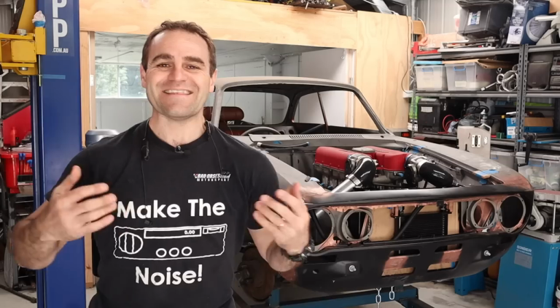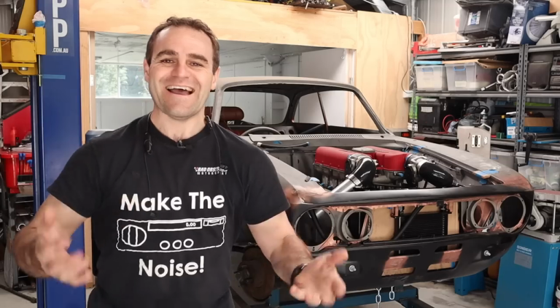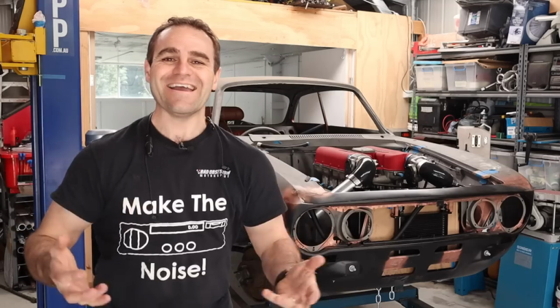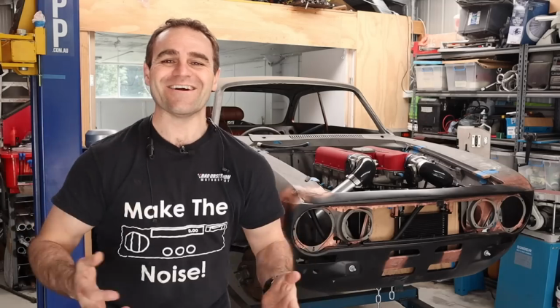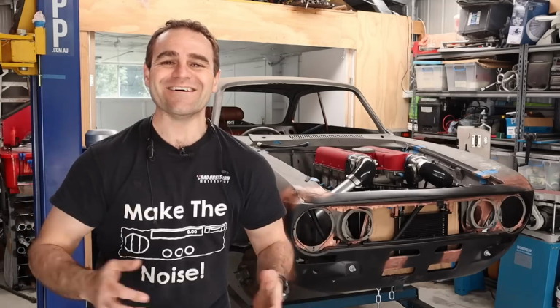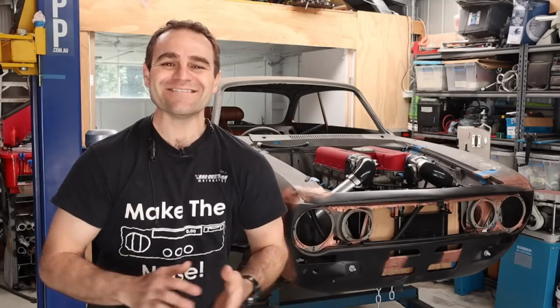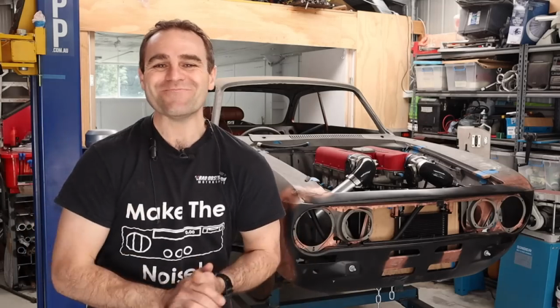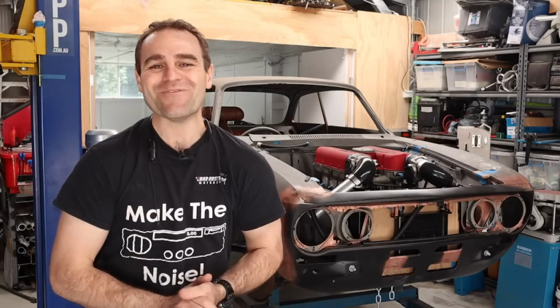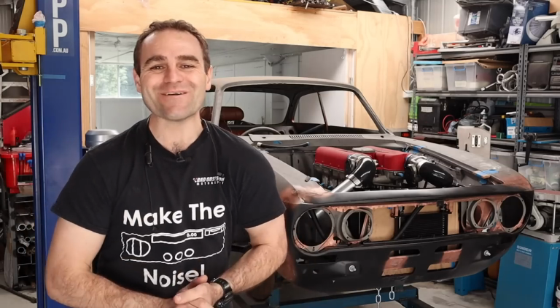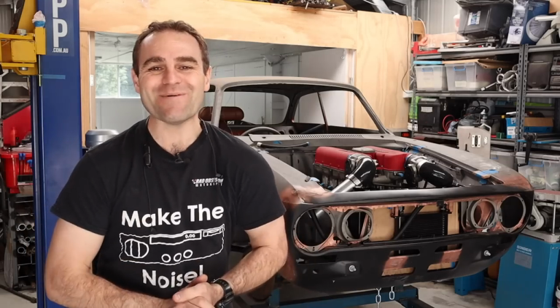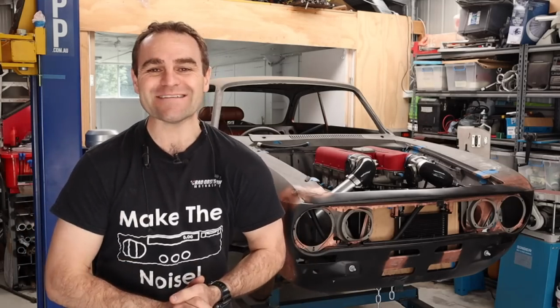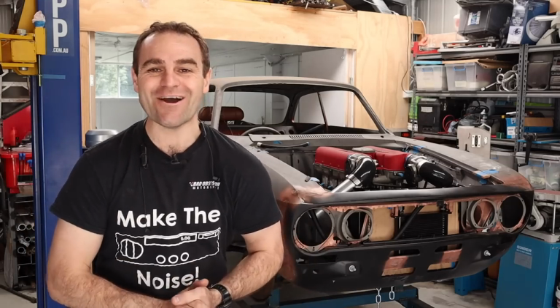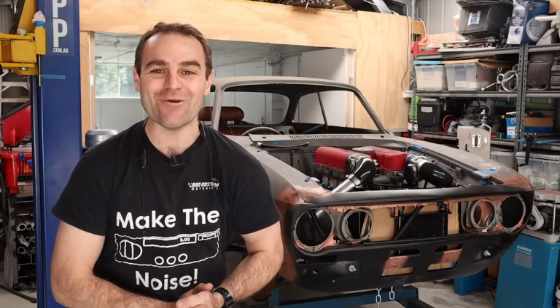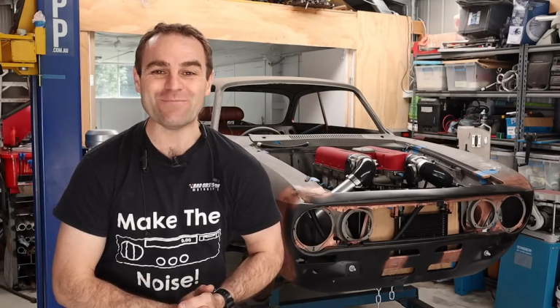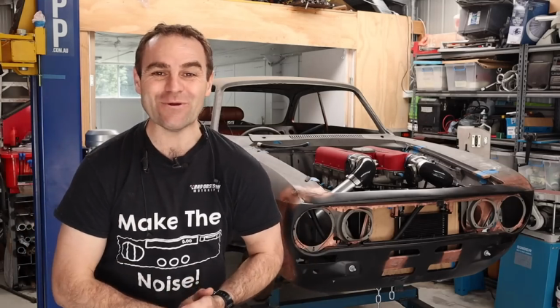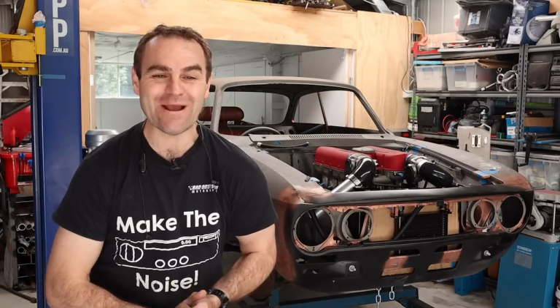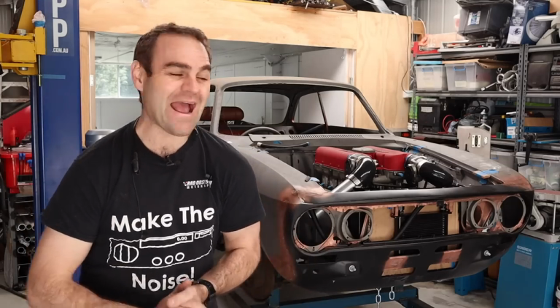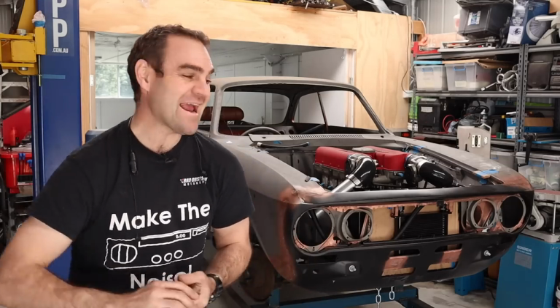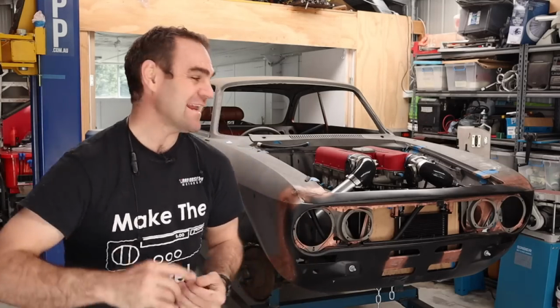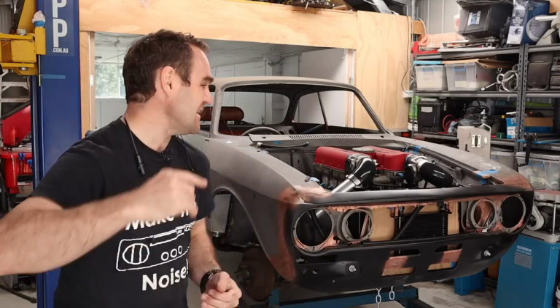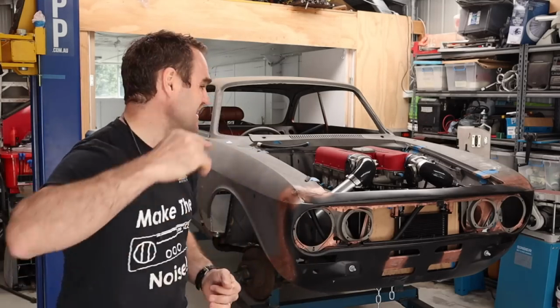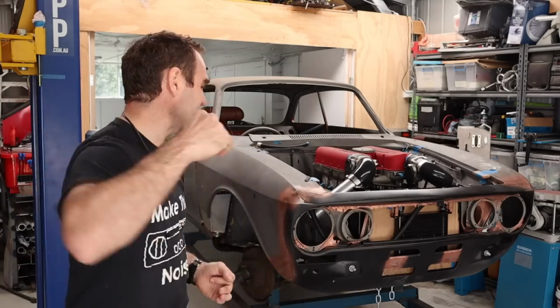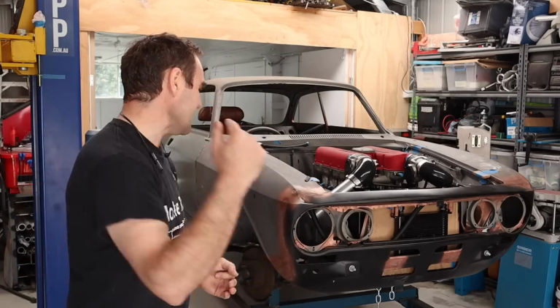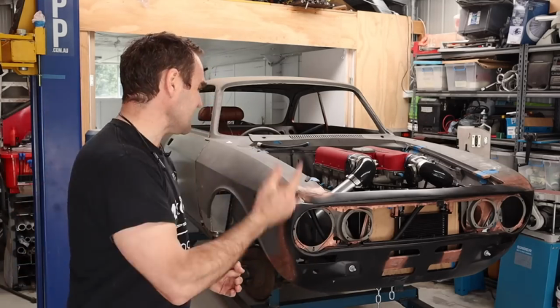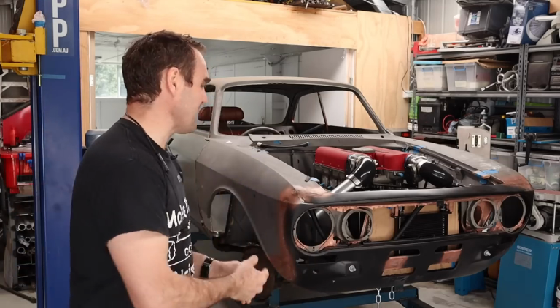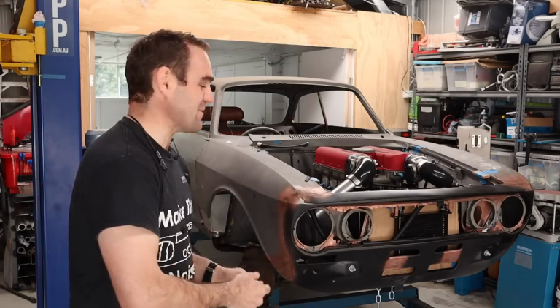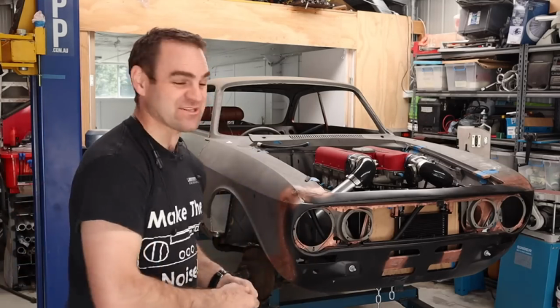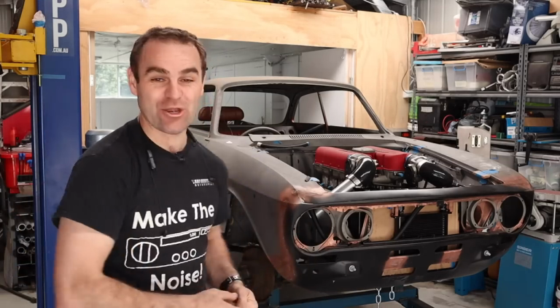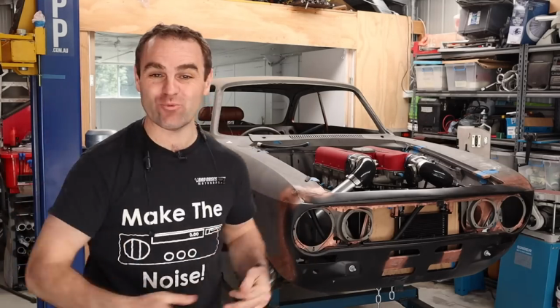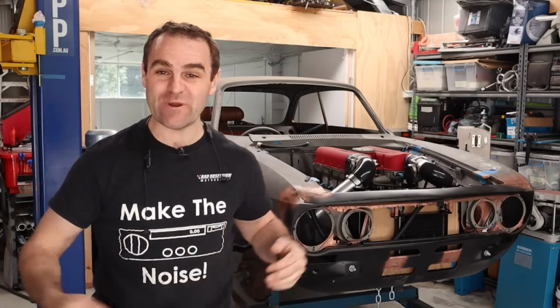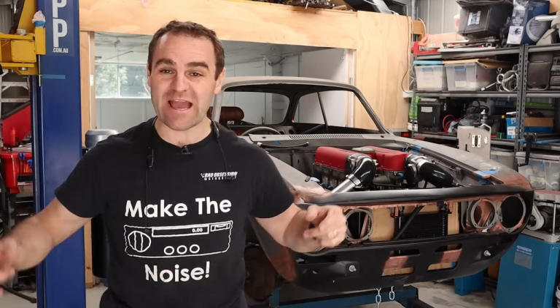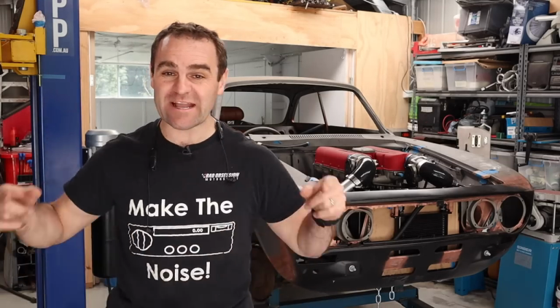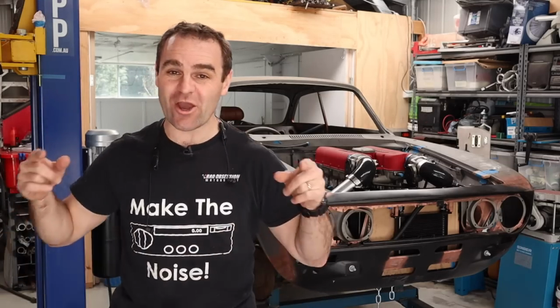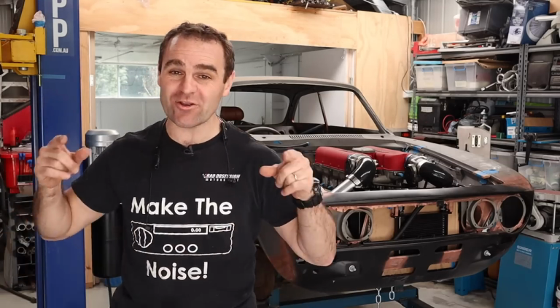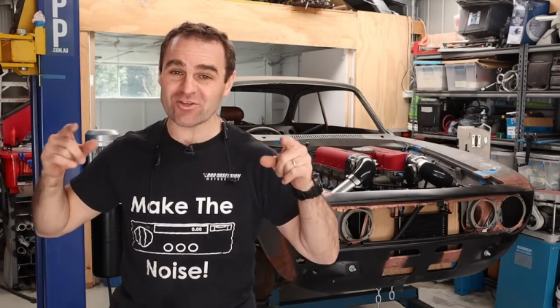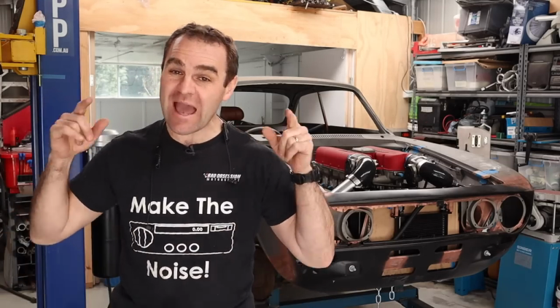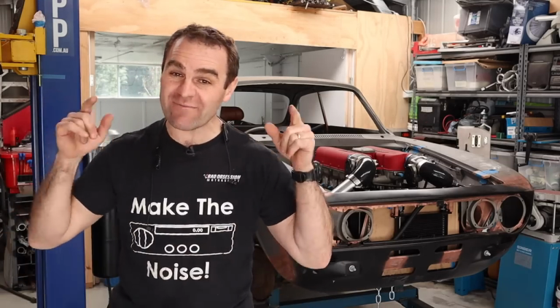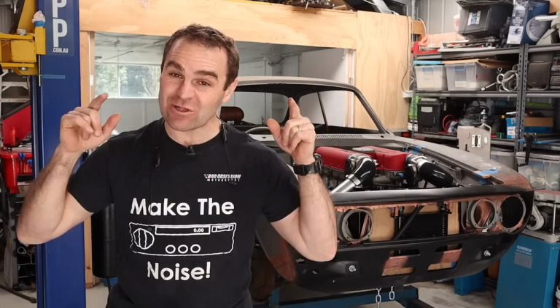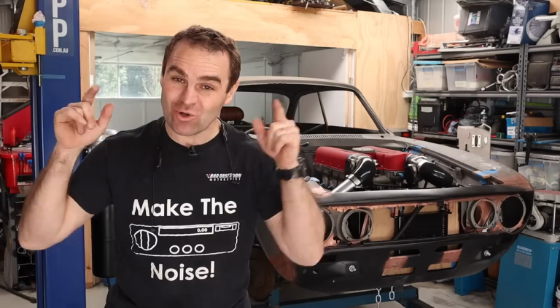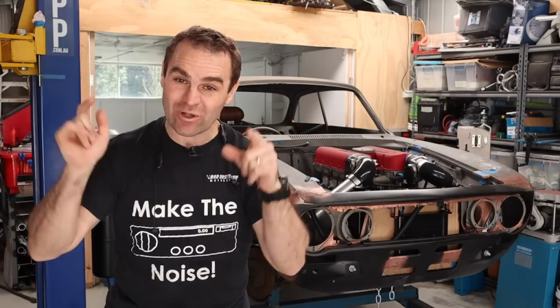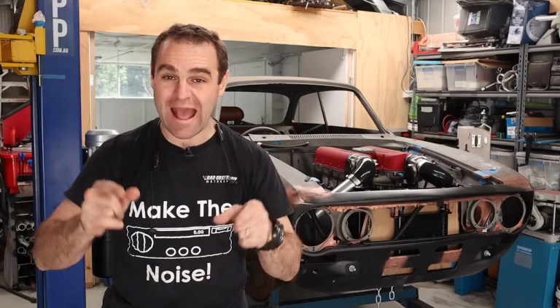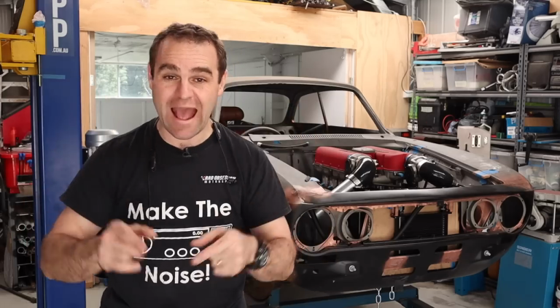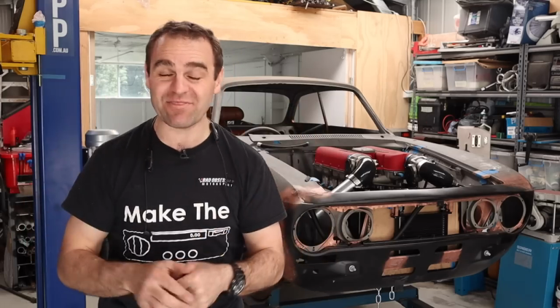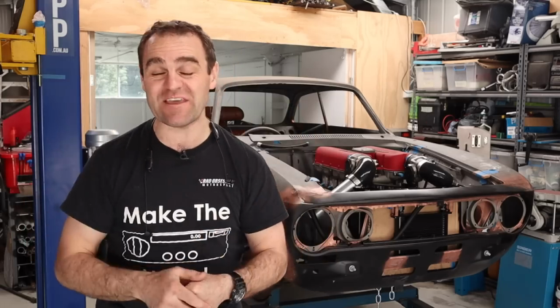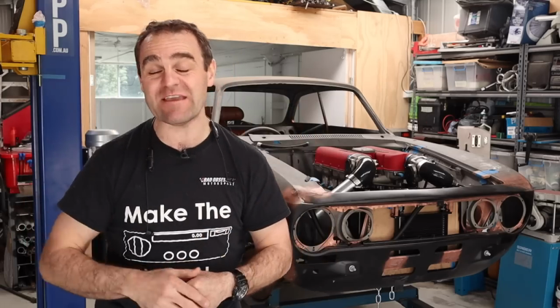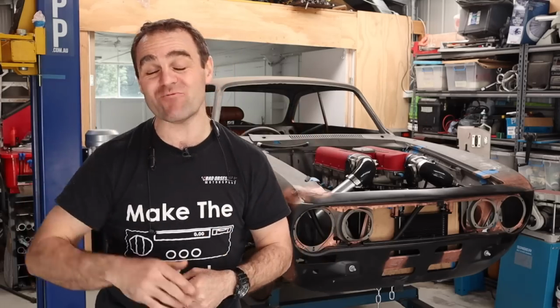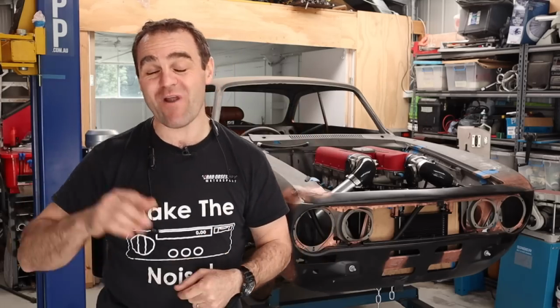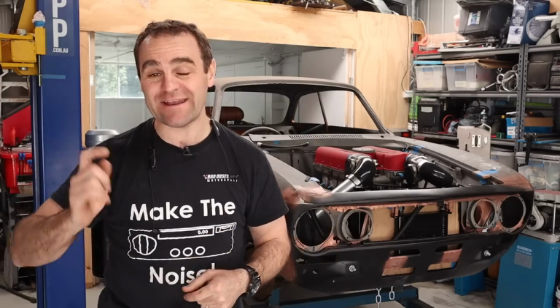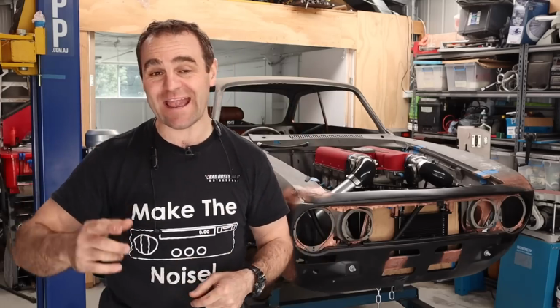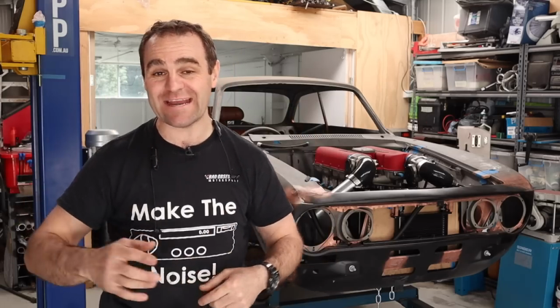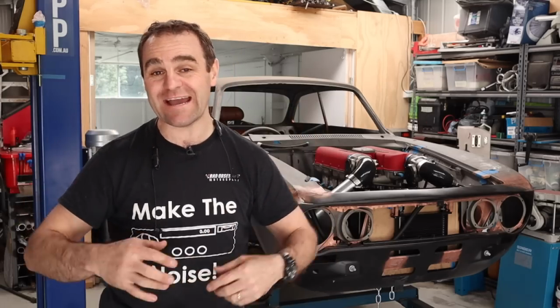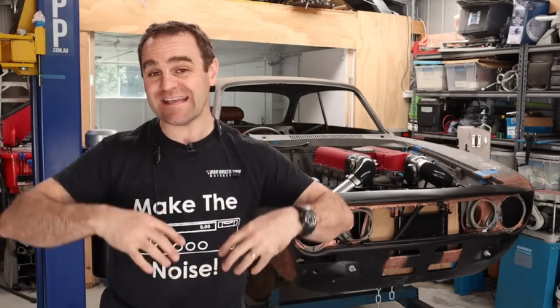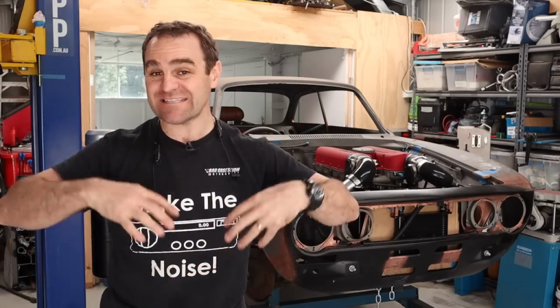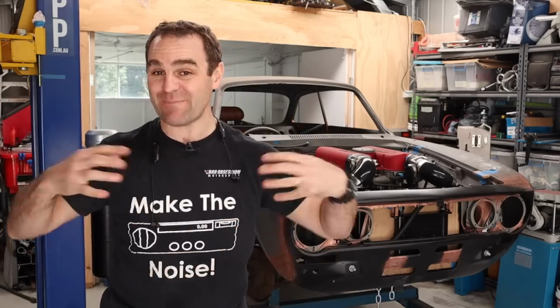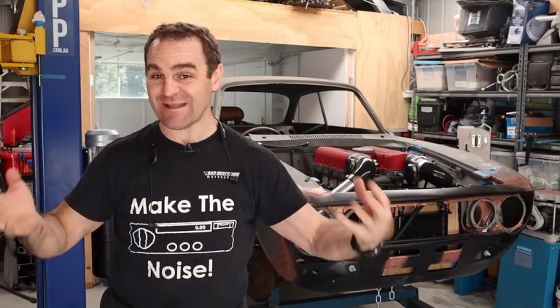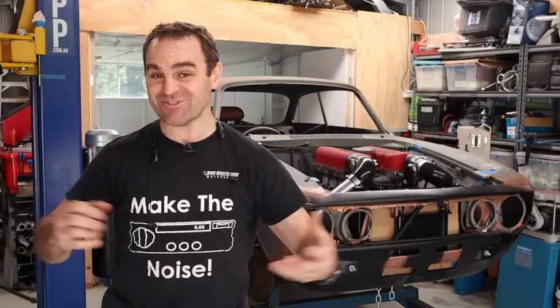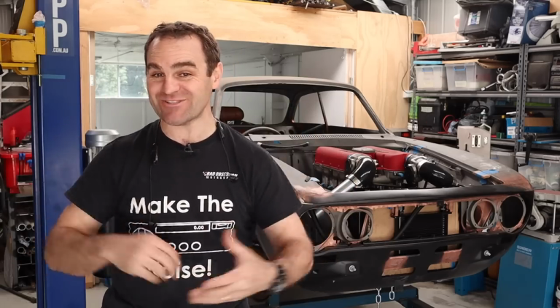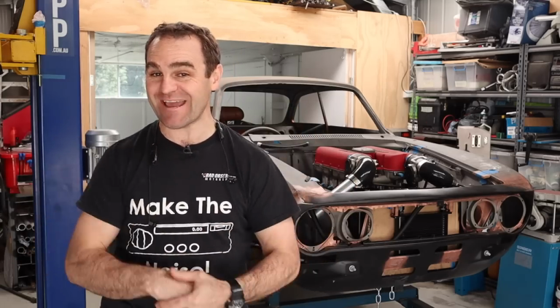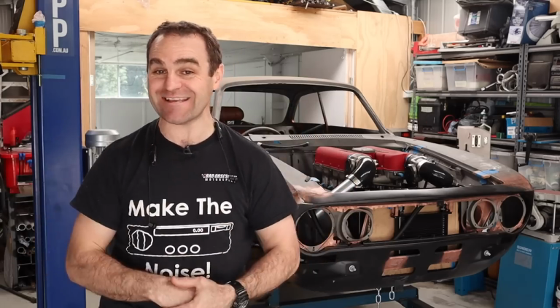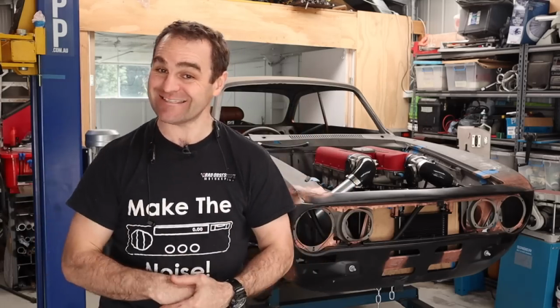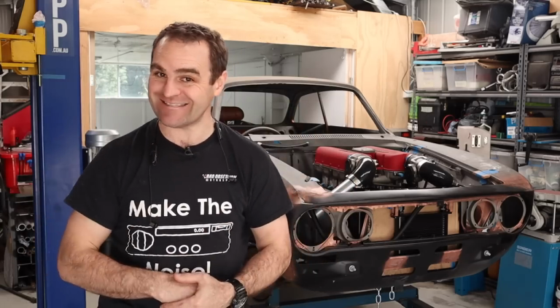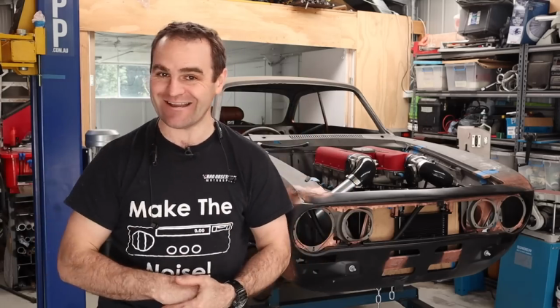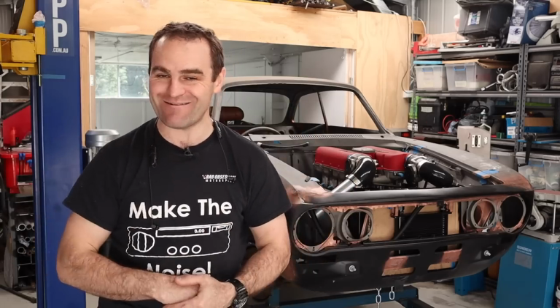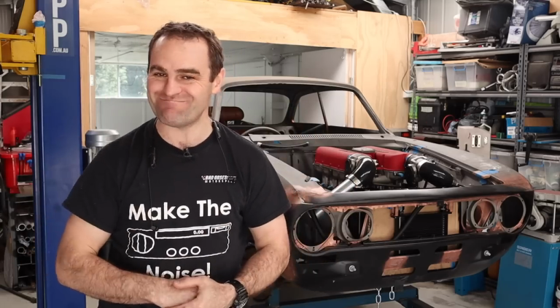Hey guys, welcome back to Home Built. In this episode we are going to have a look at the radiator expansion tank setup.